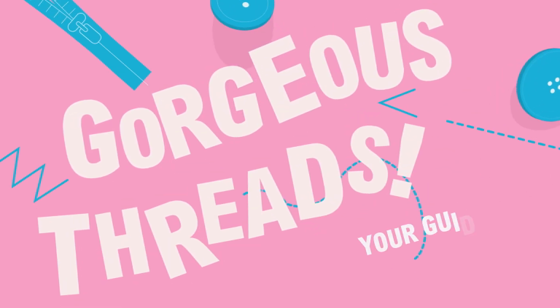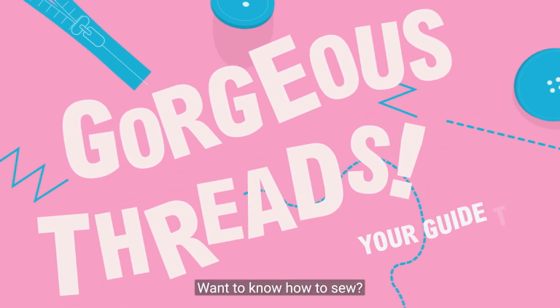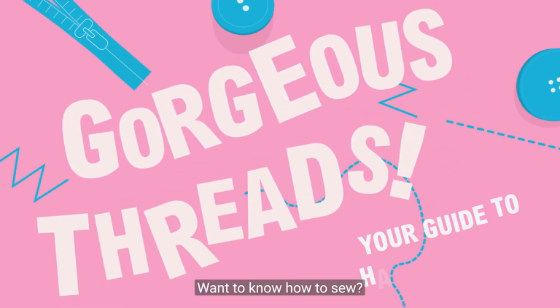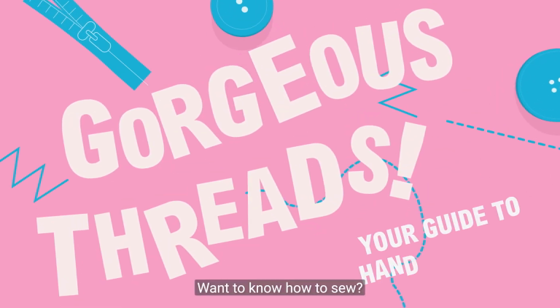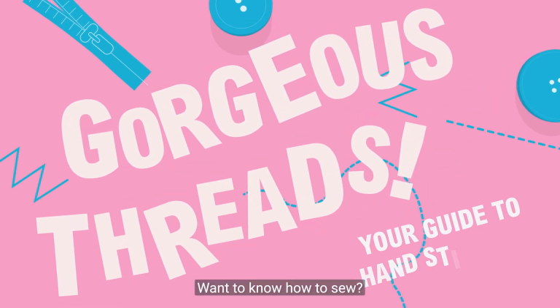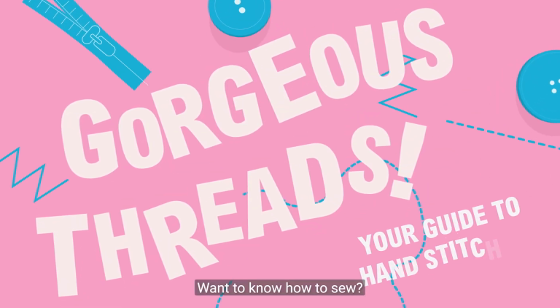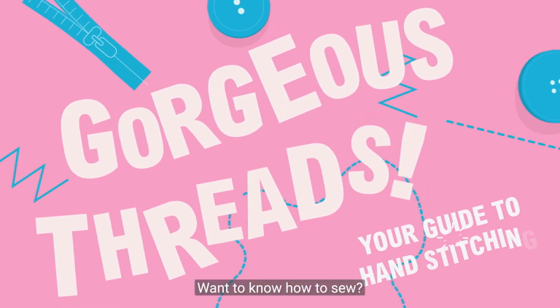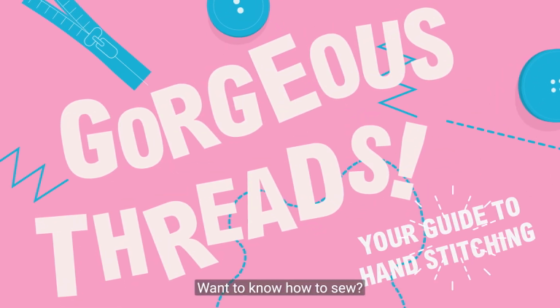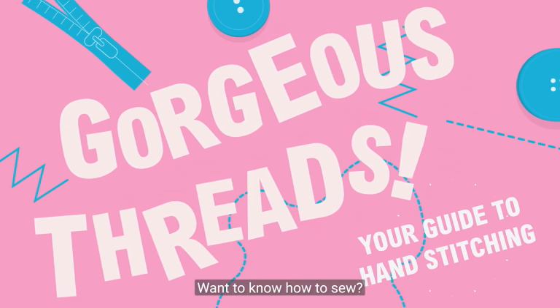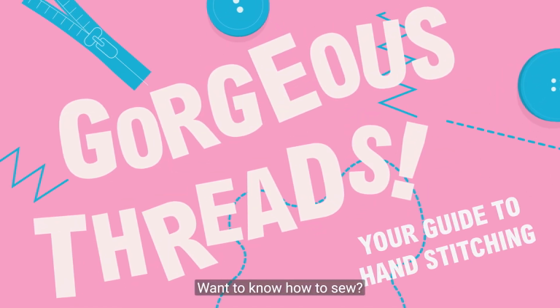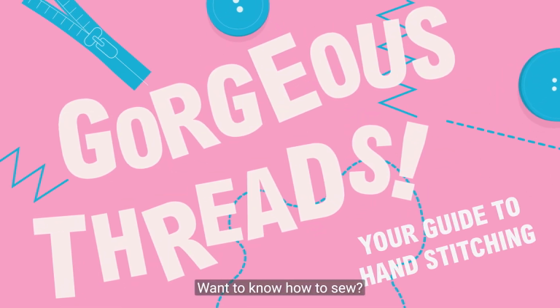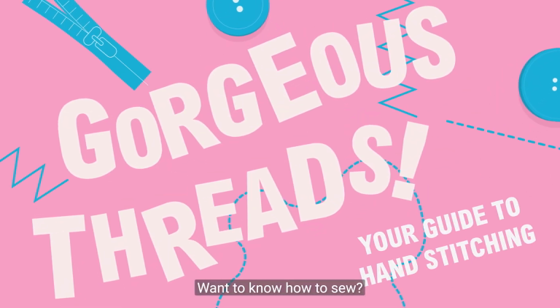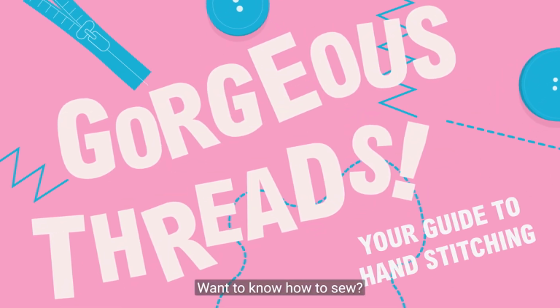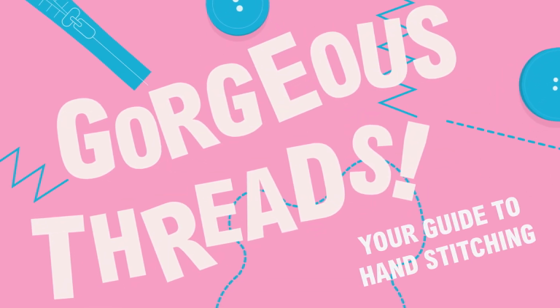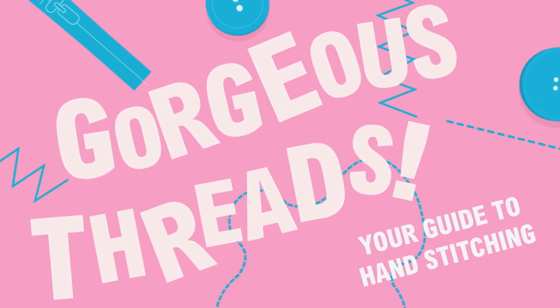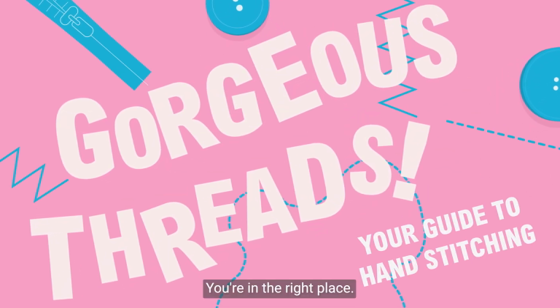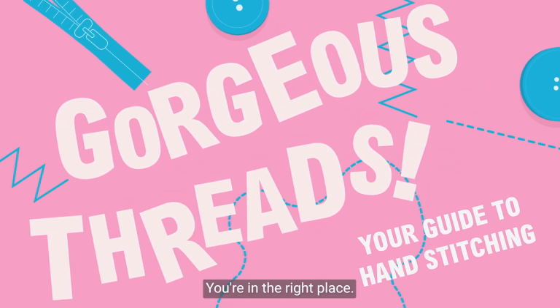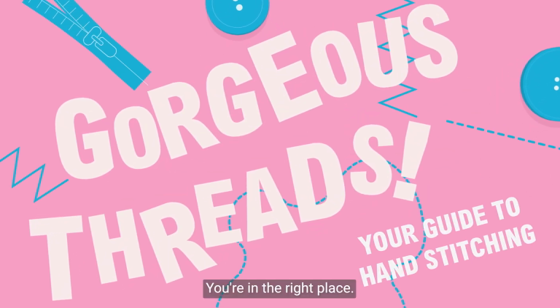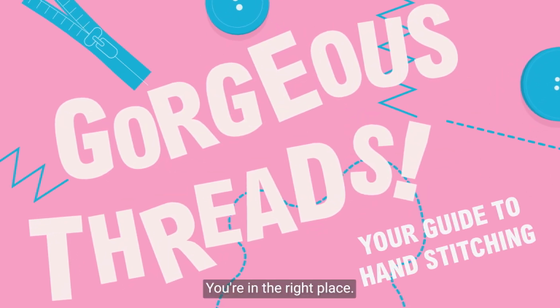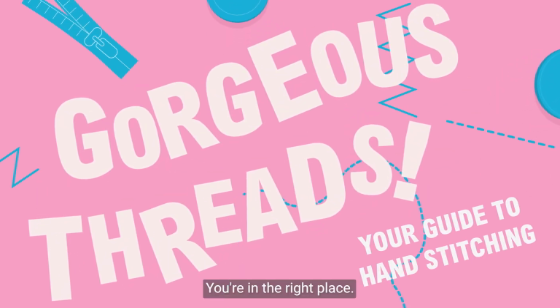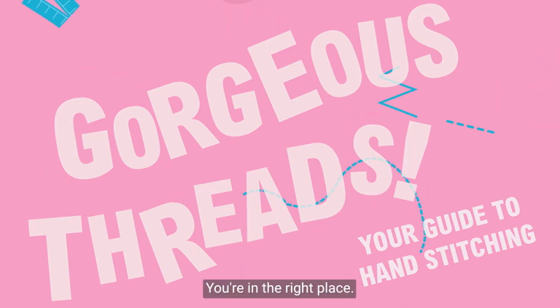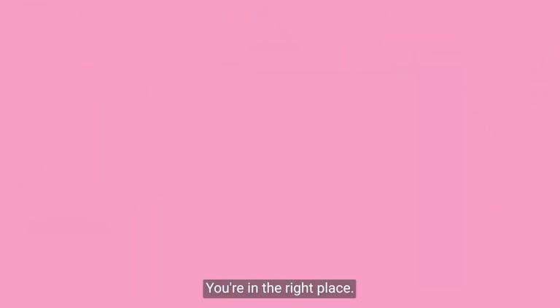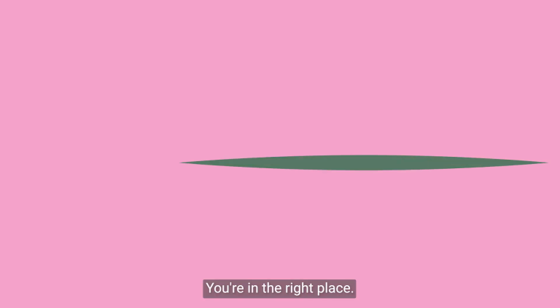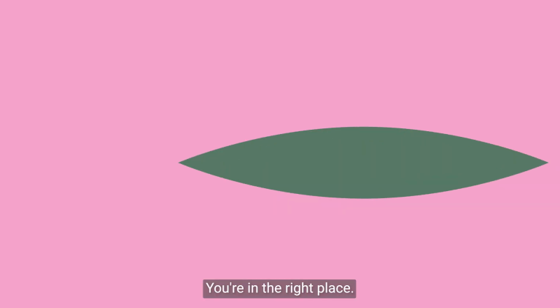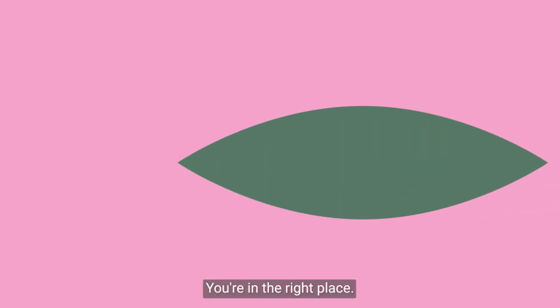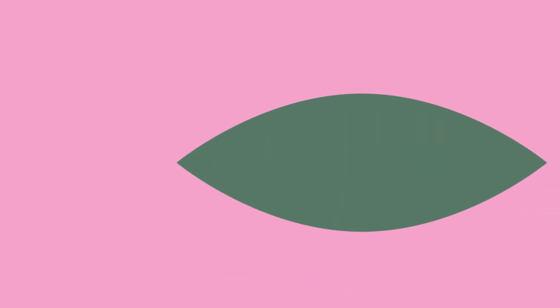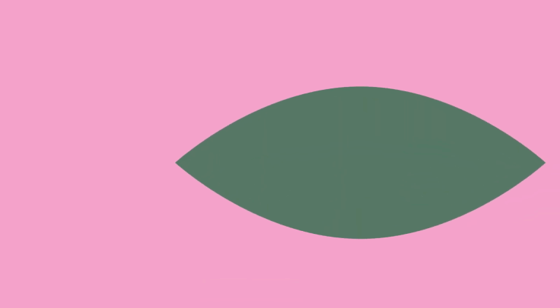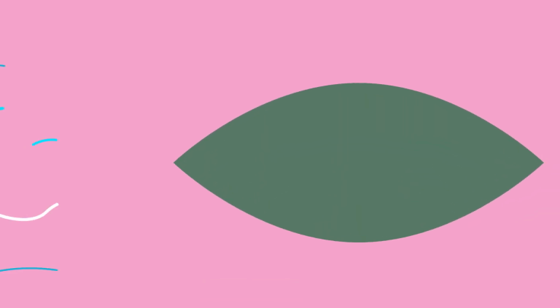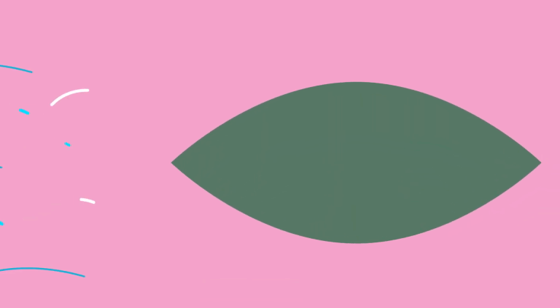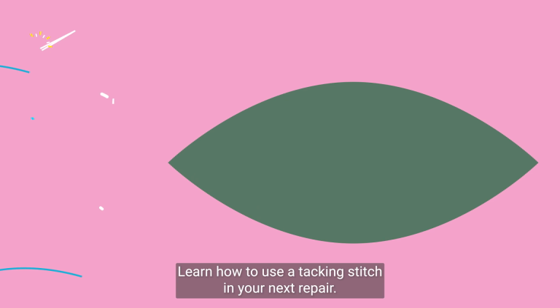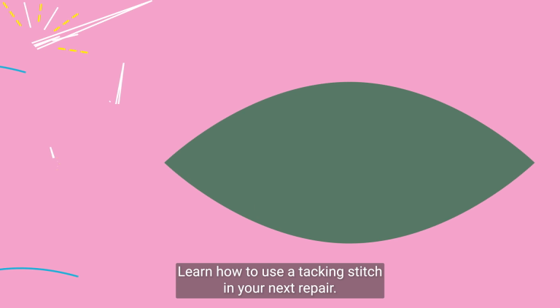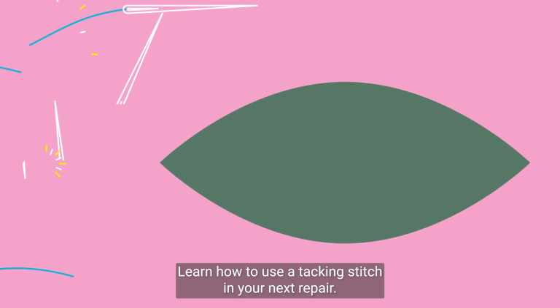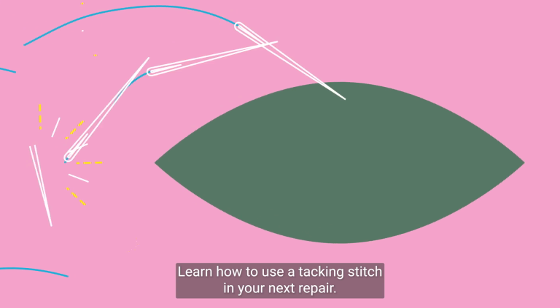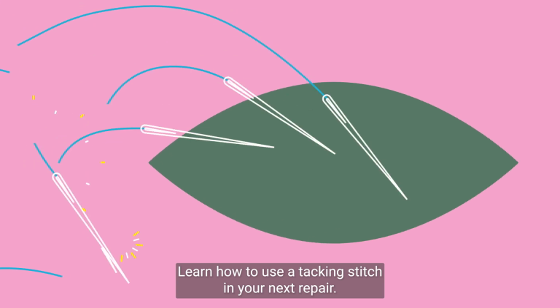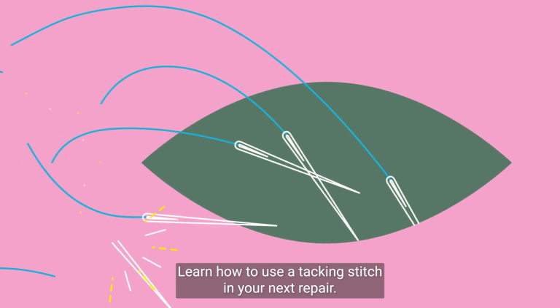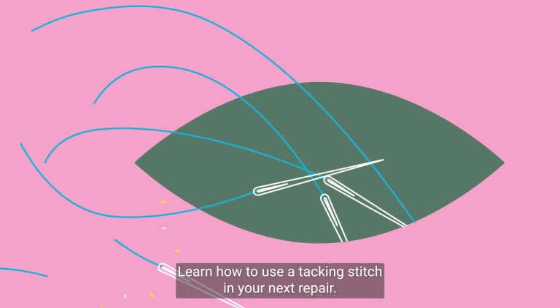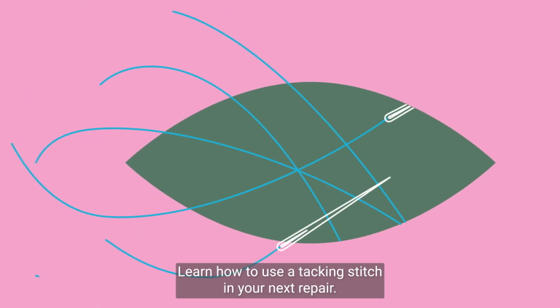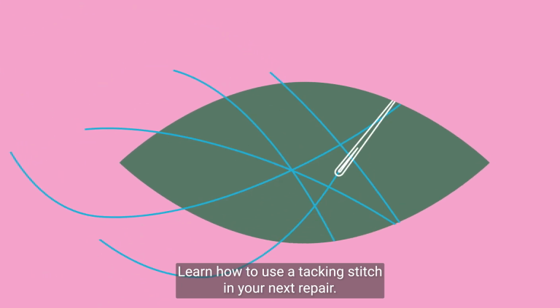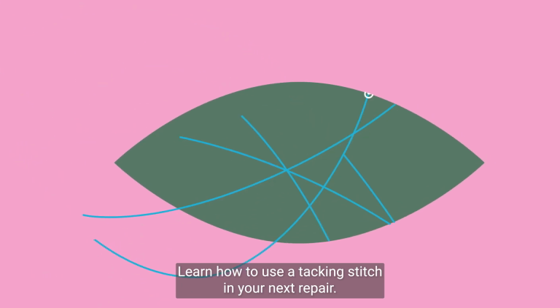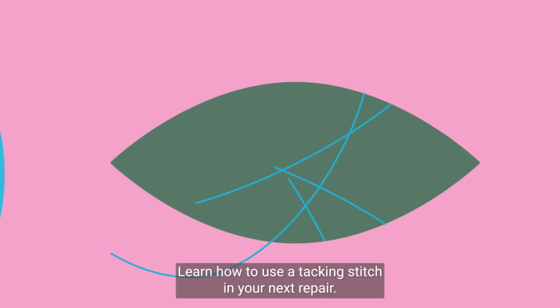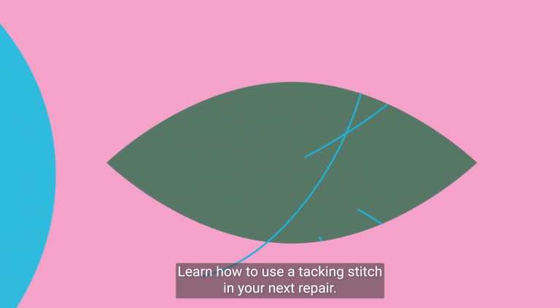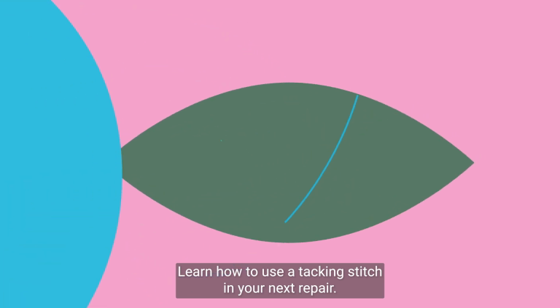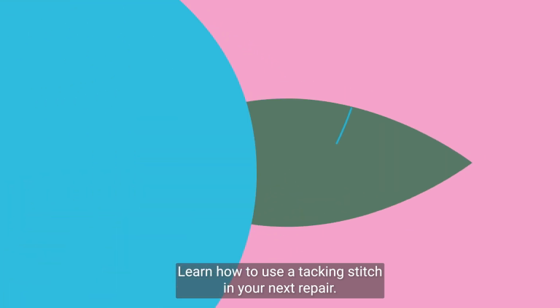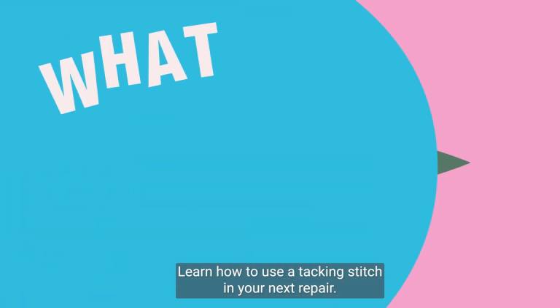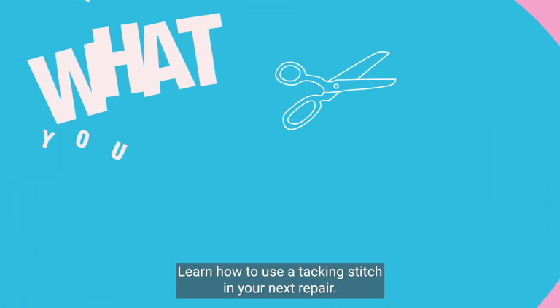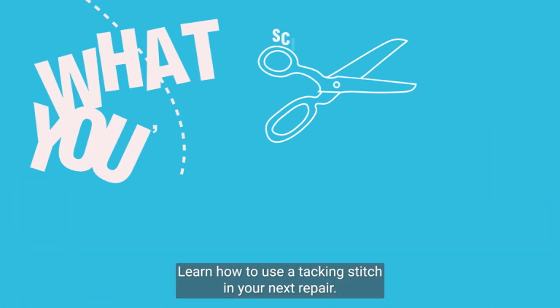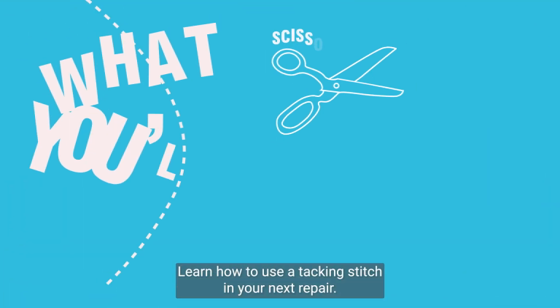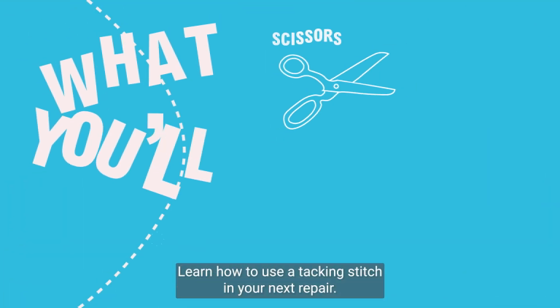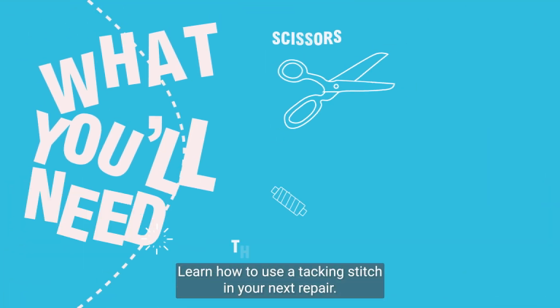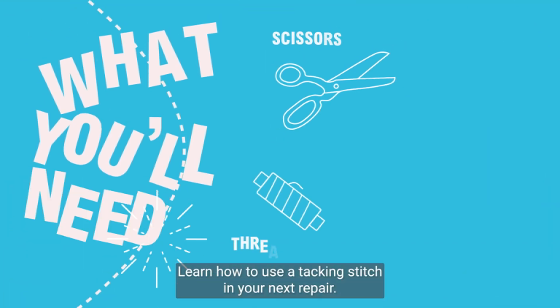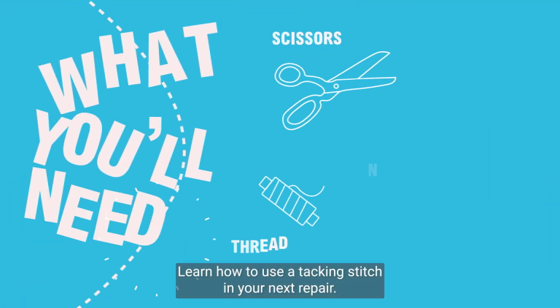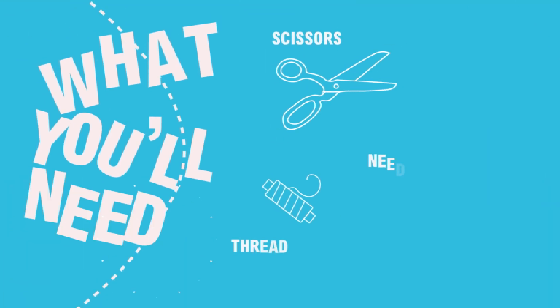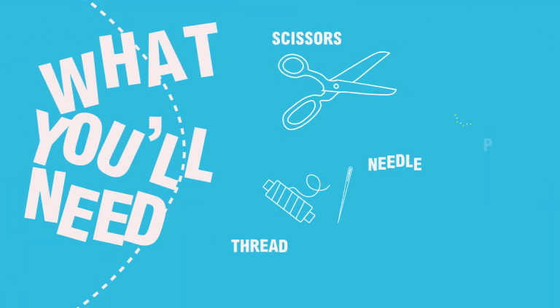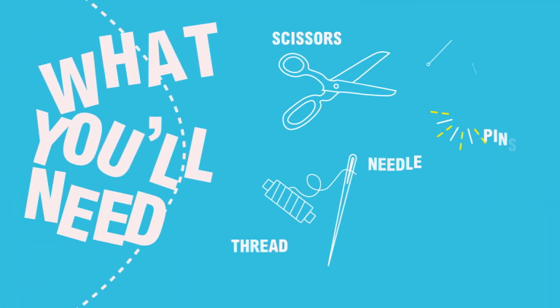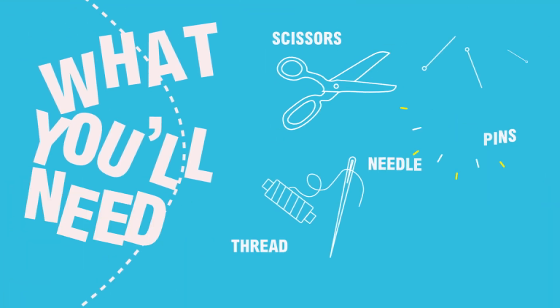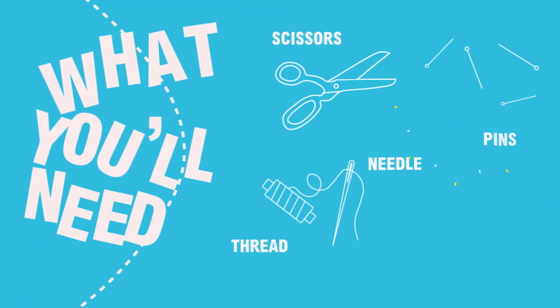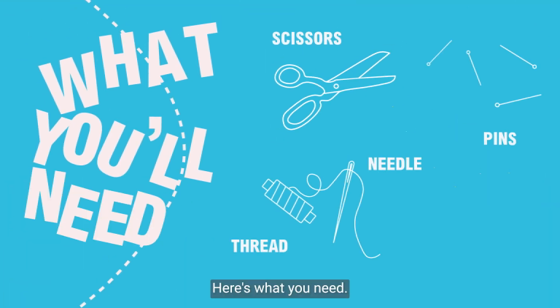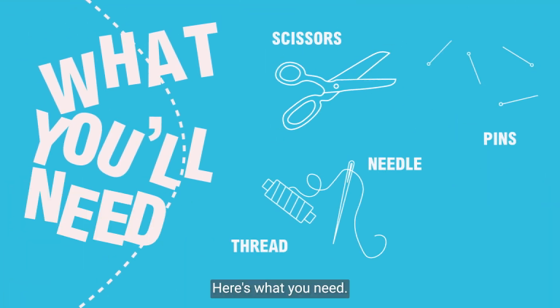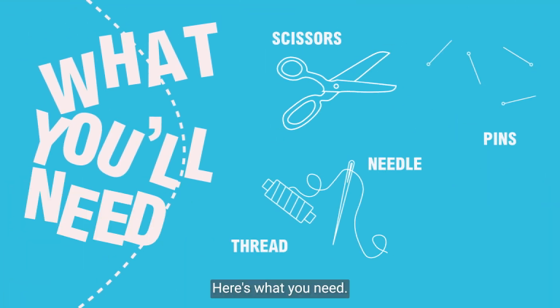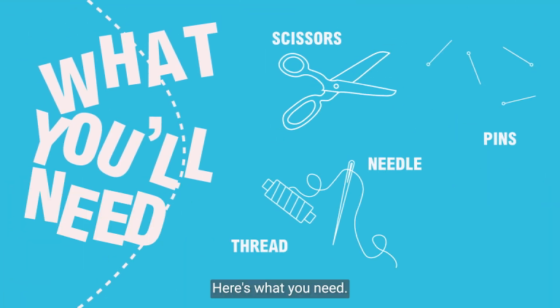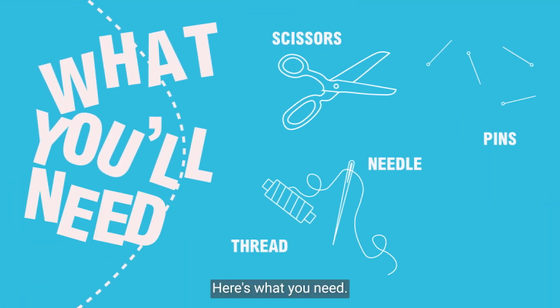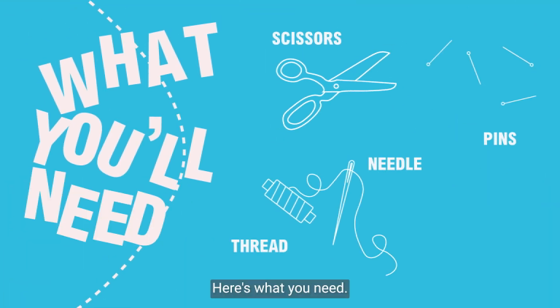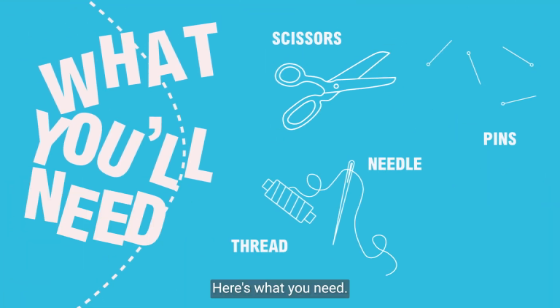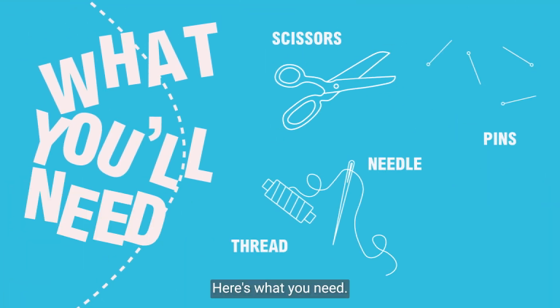Want to know how to sew? You're in the right place. Learn how to use a tacking stitch in your next repair. Here's what you need.